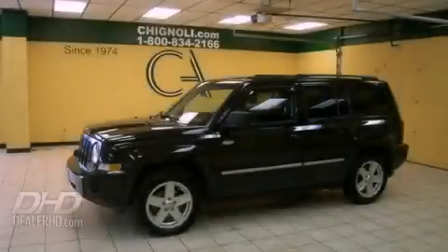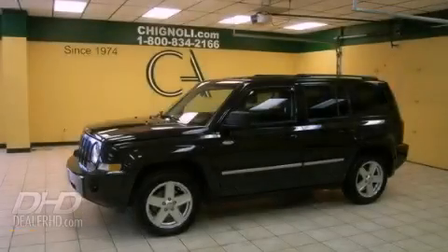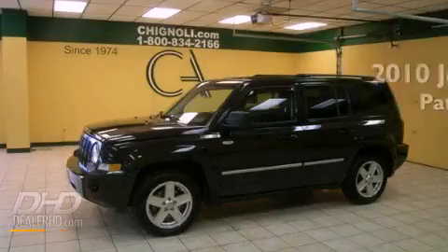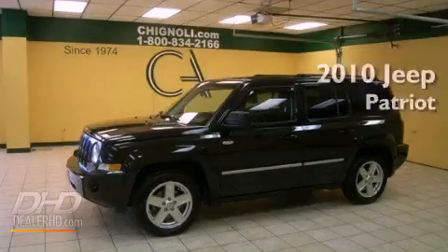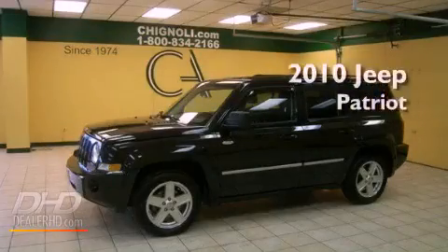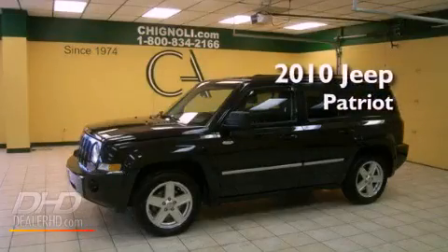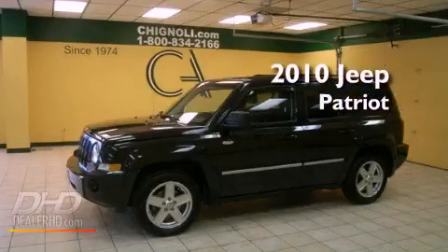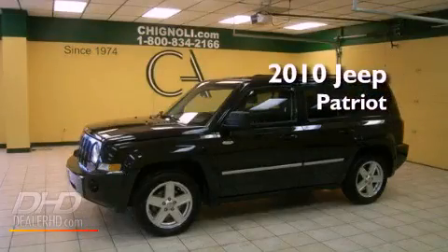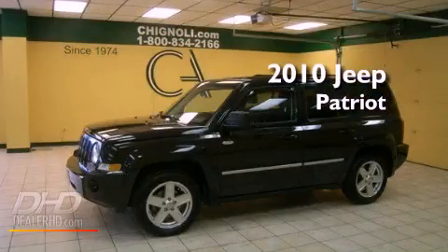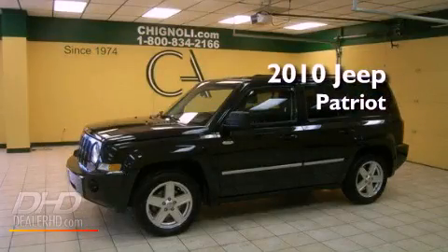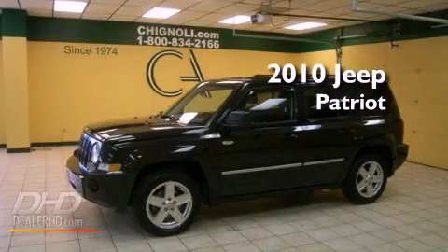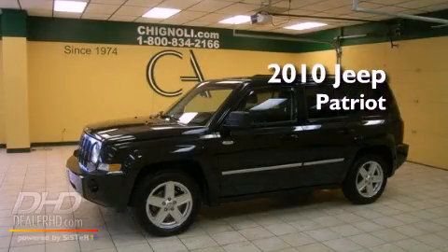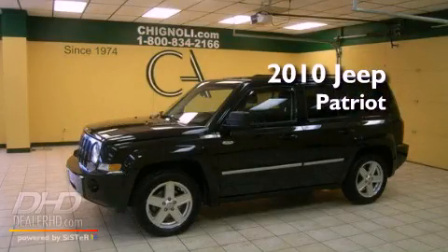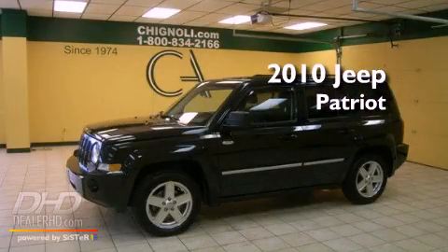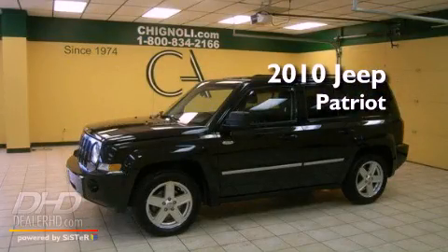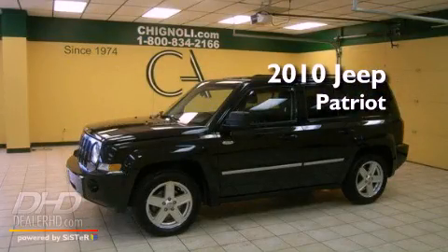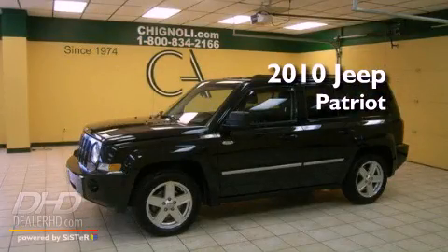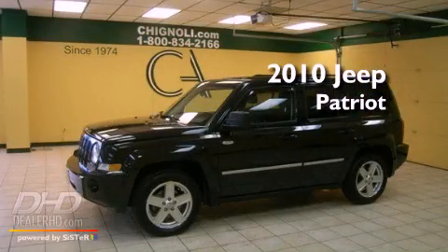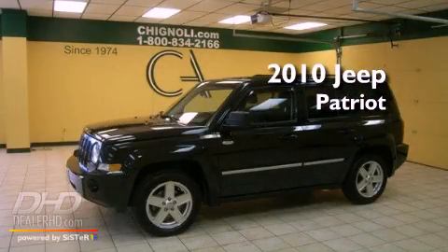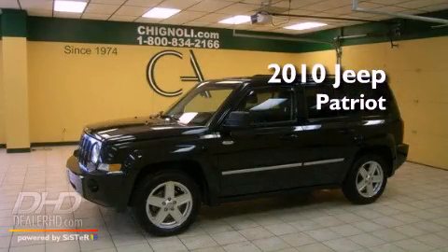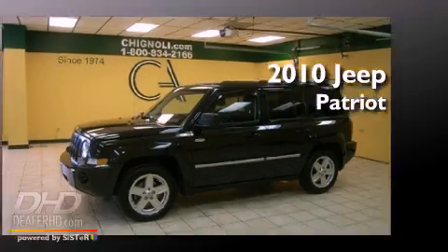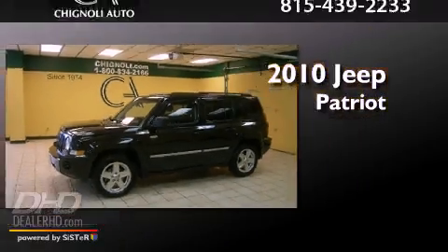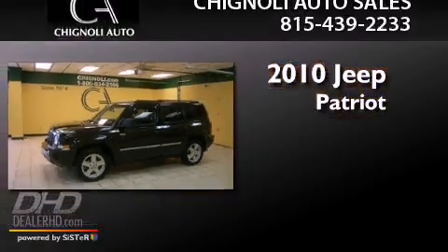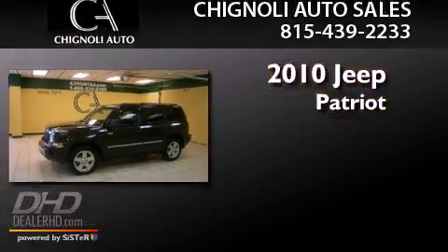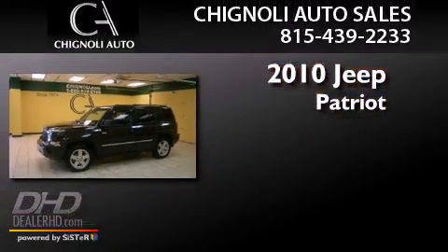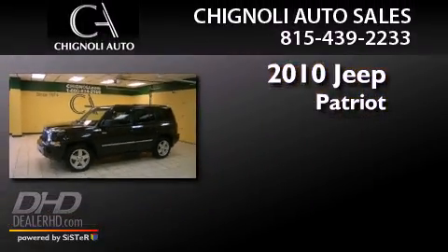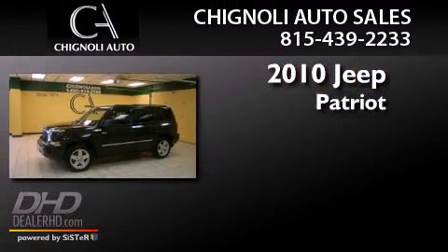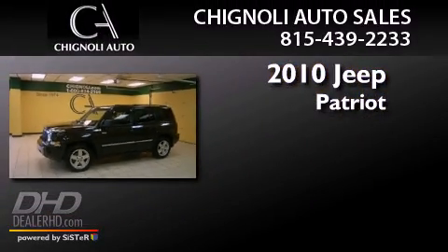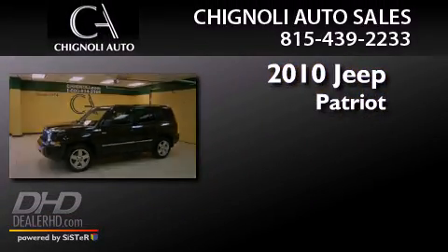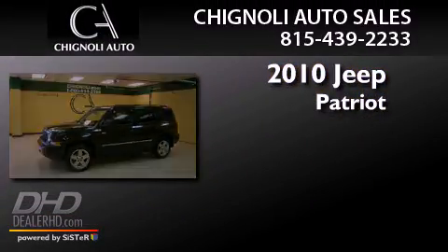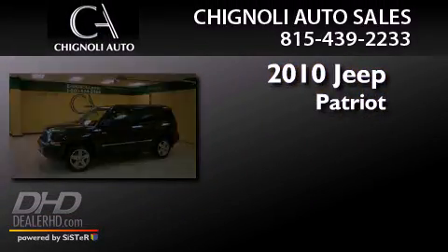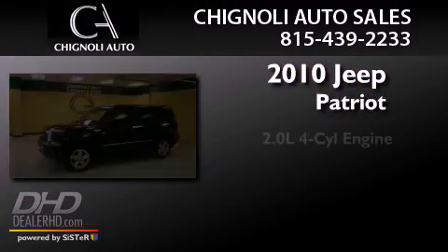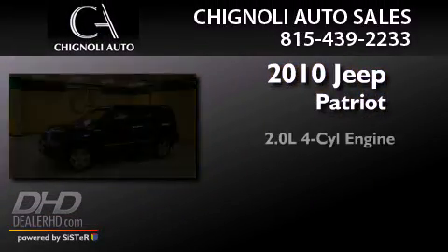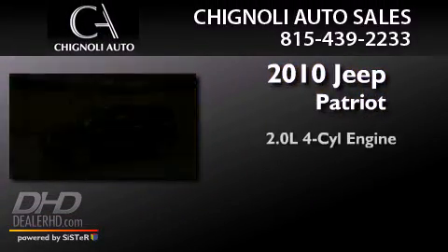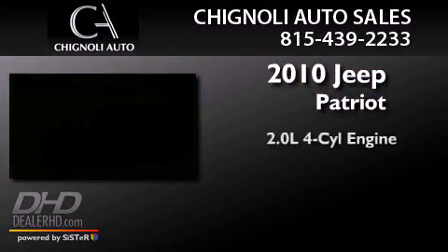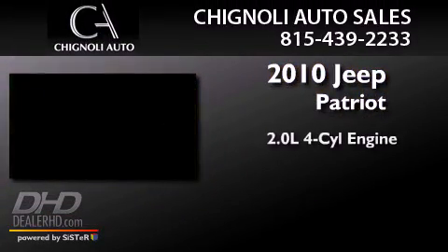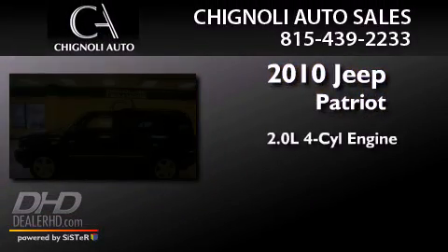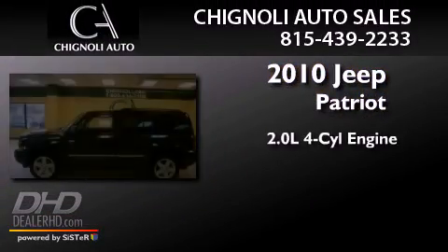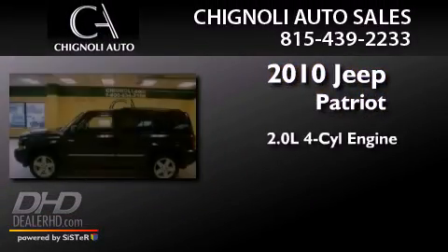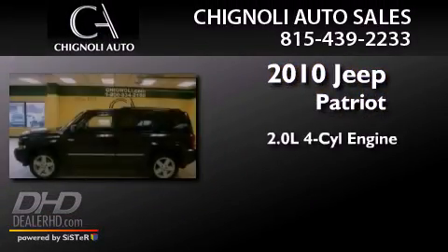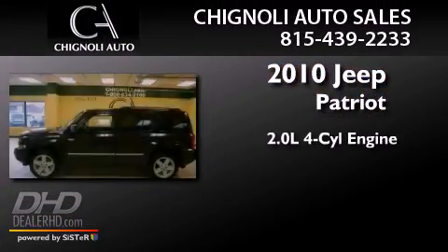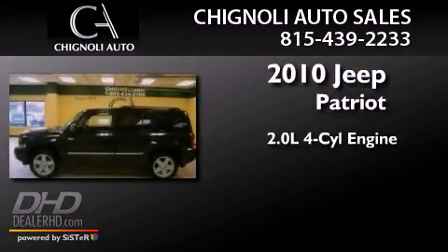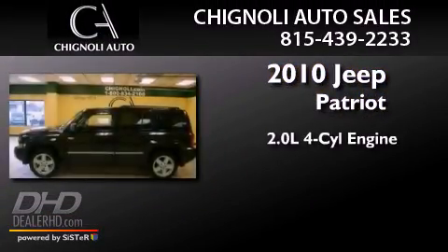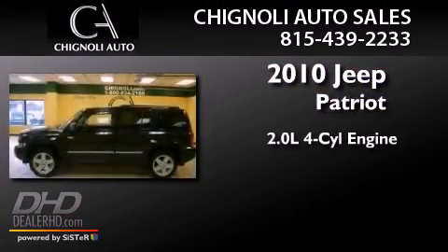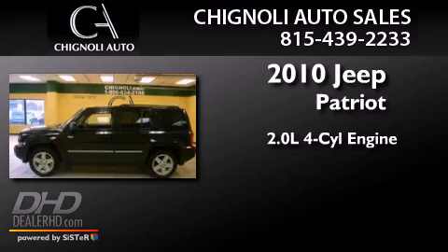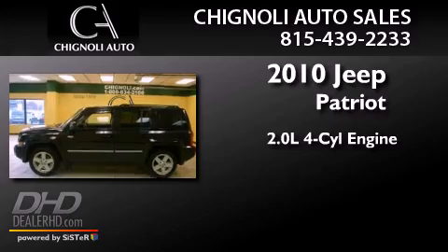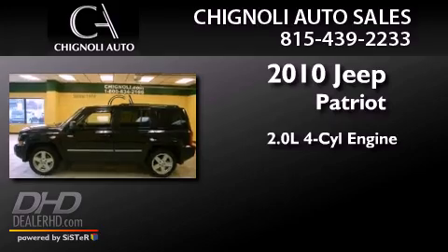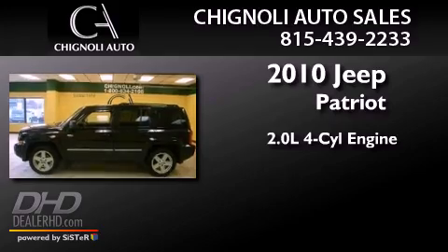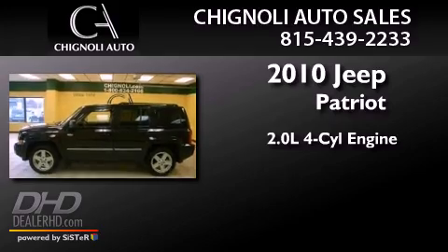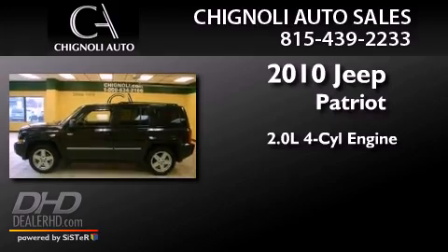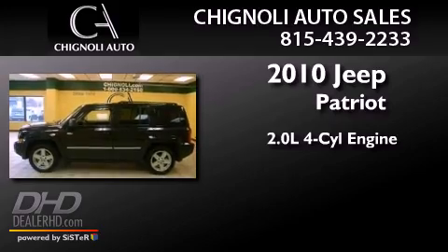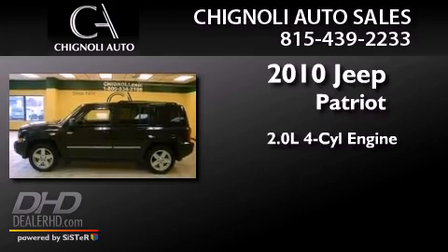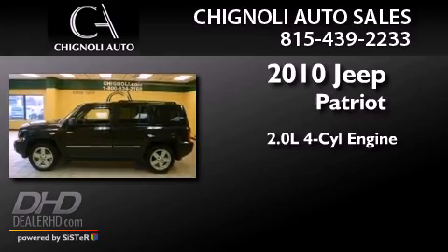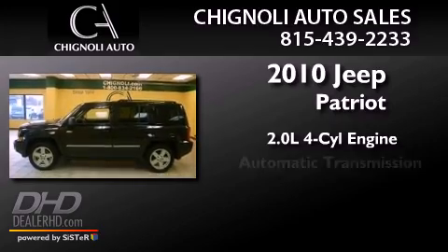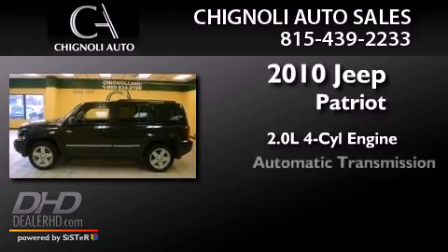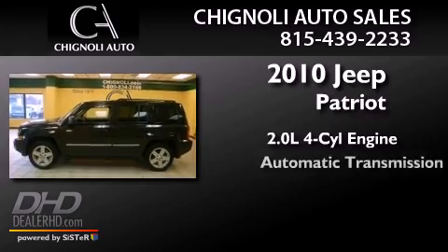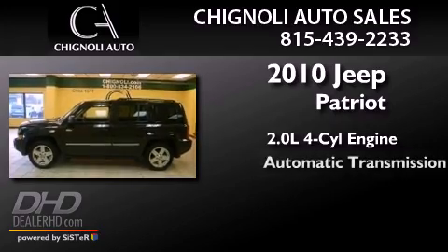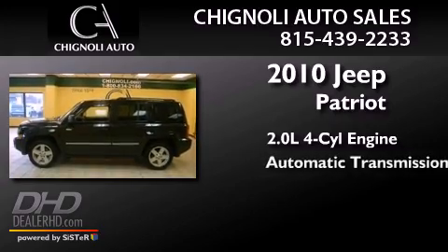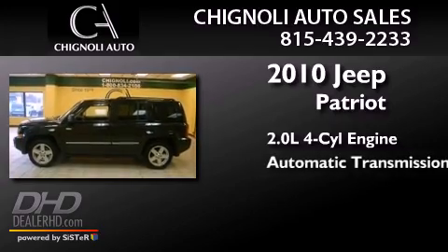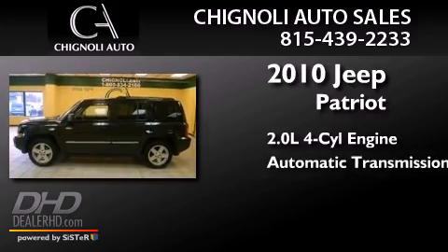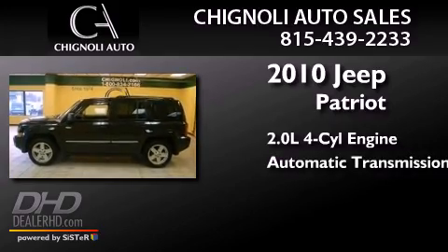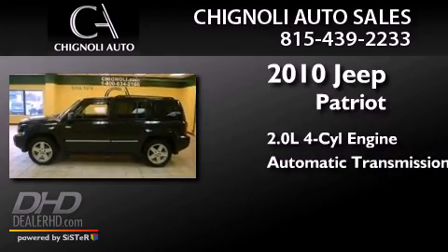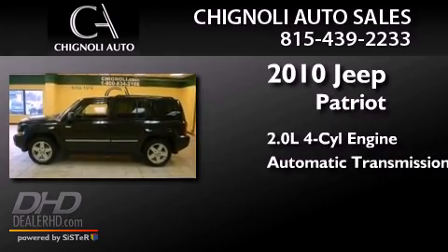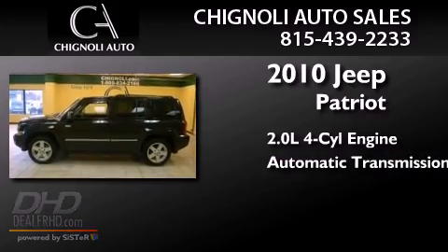This is a 2010 Jeep Patriot. It has a 2.0-liter four-cylinder engine and an automatic transmission.